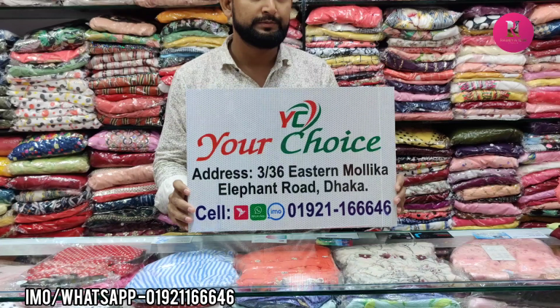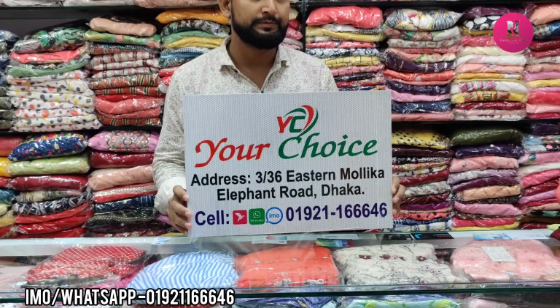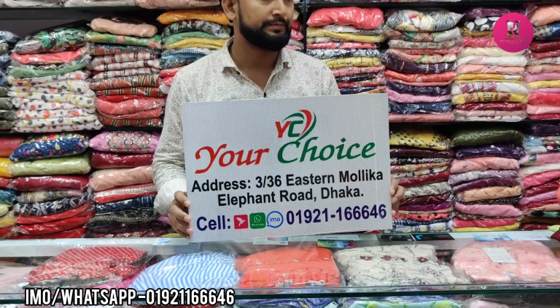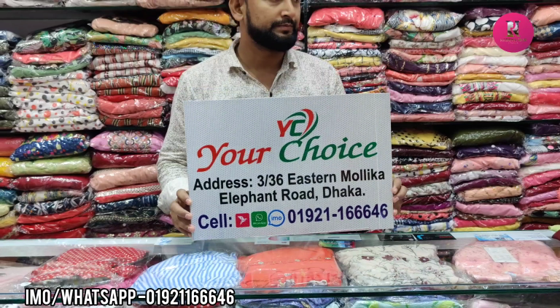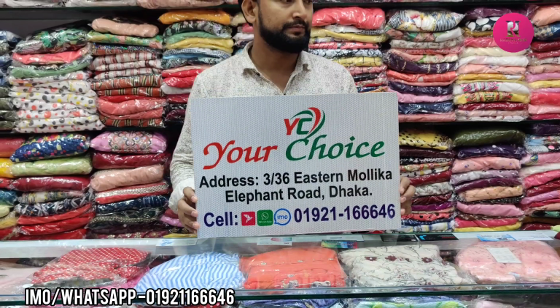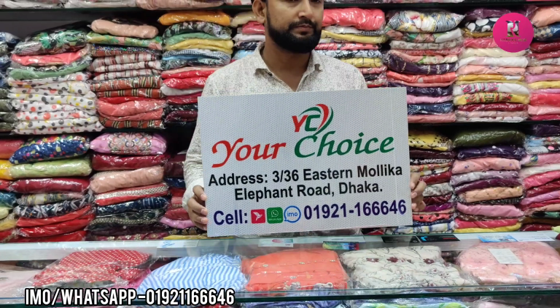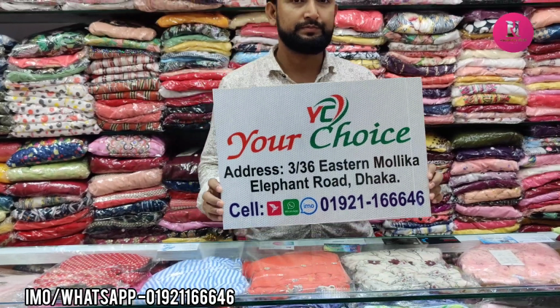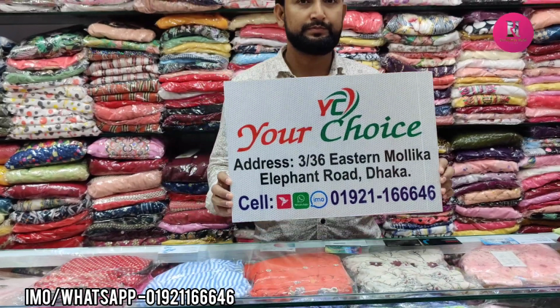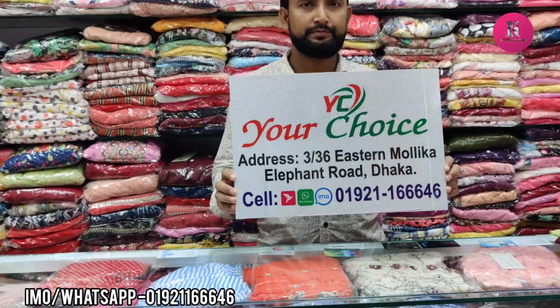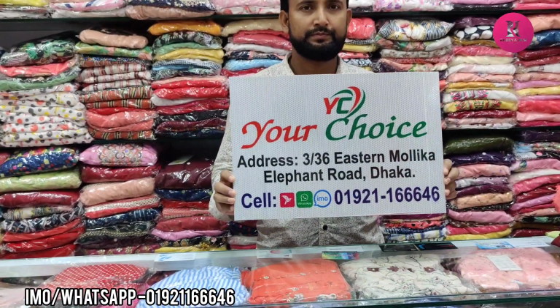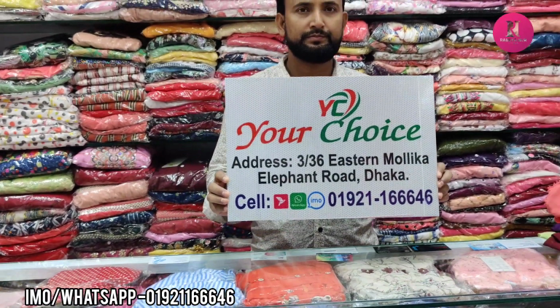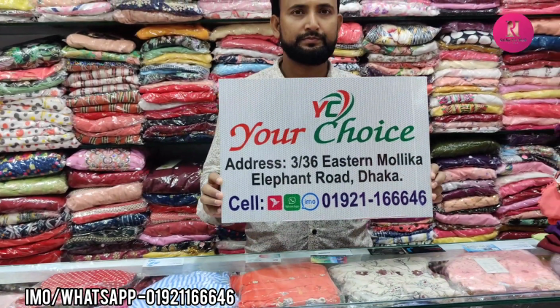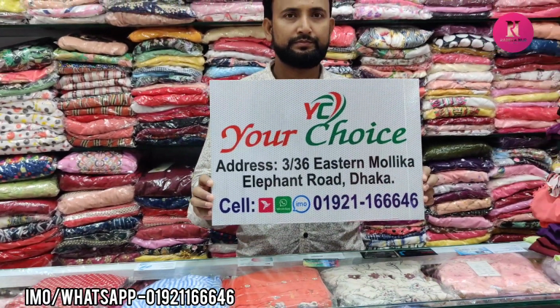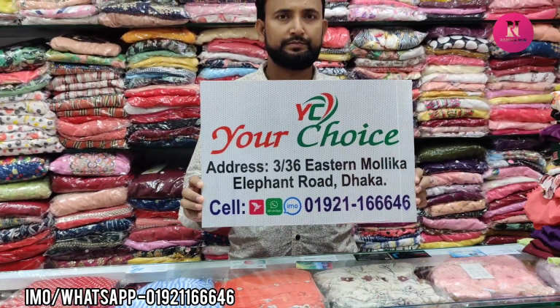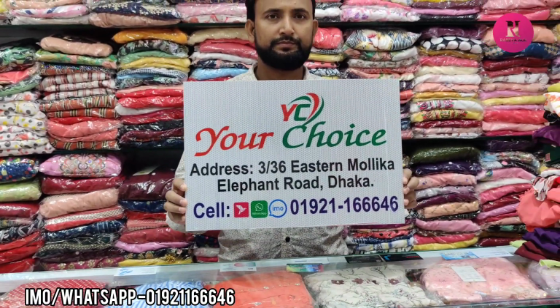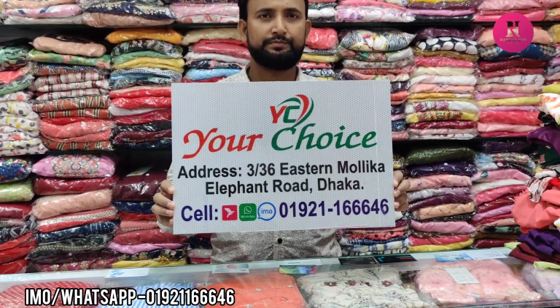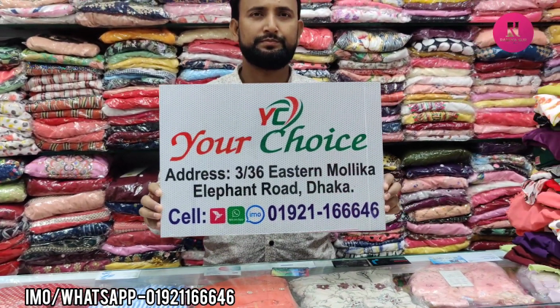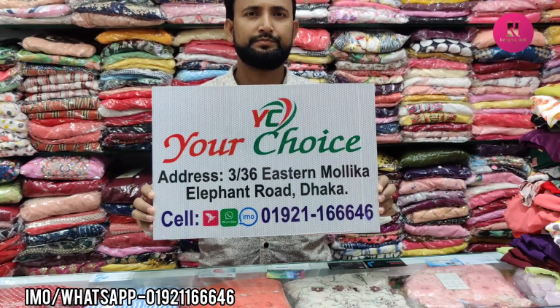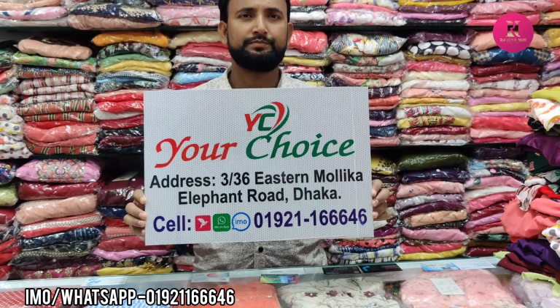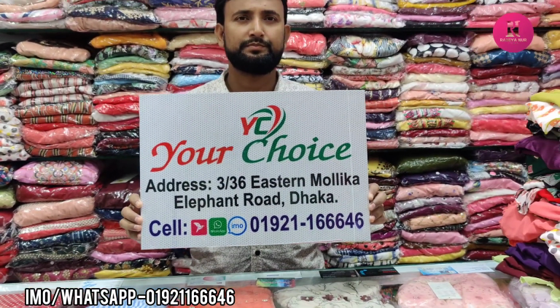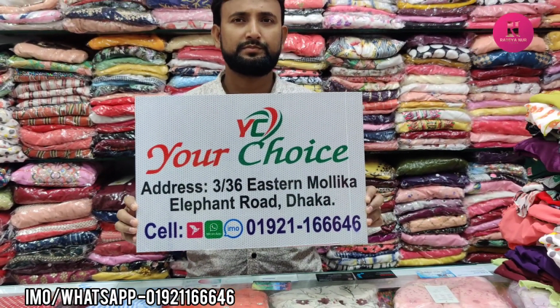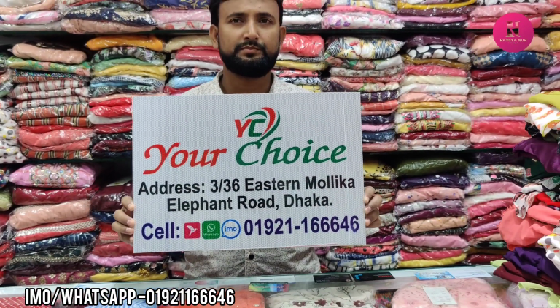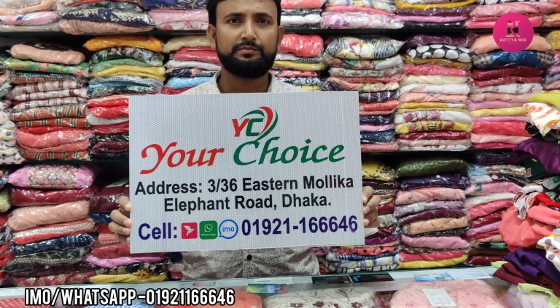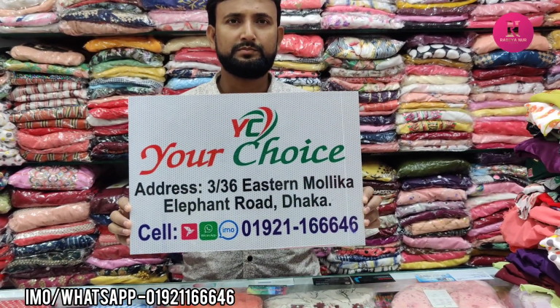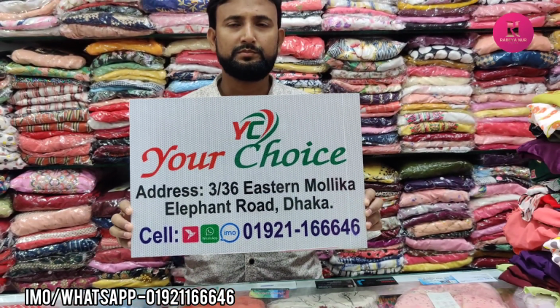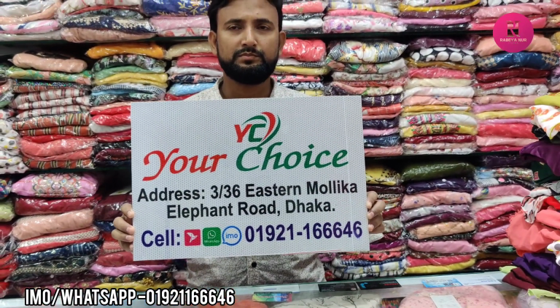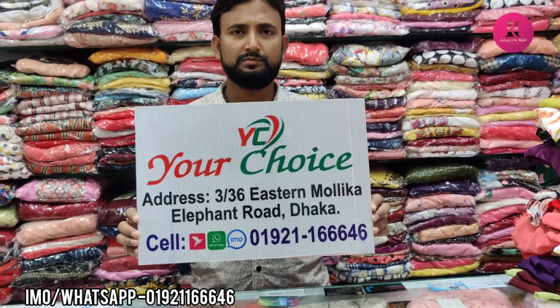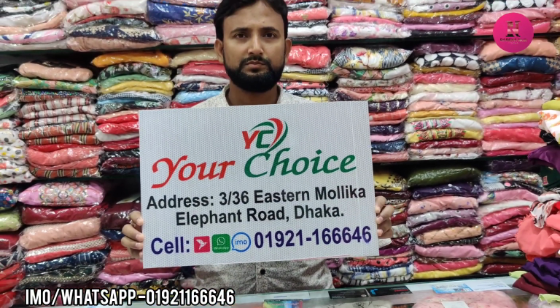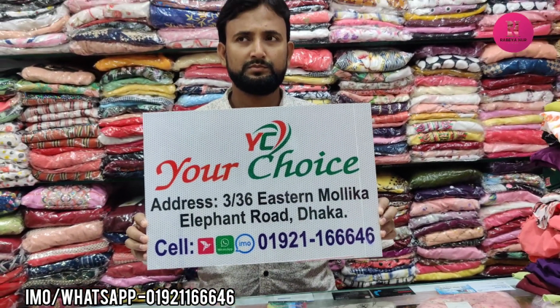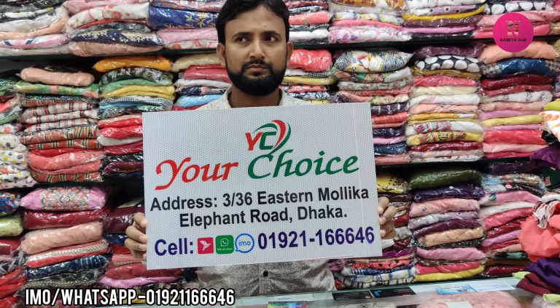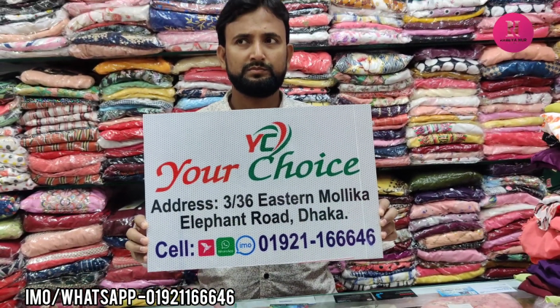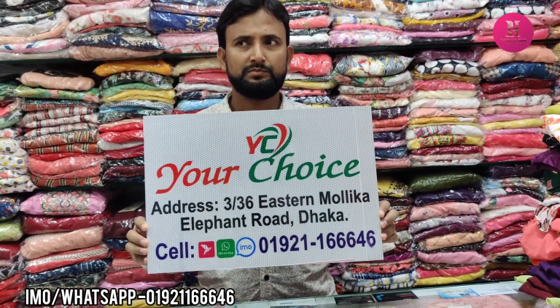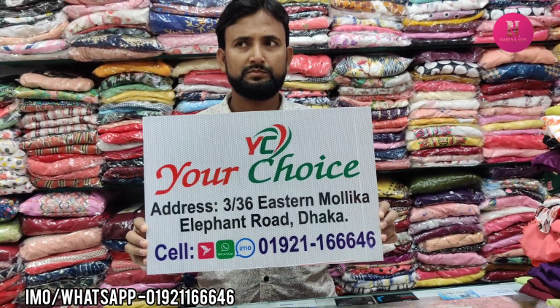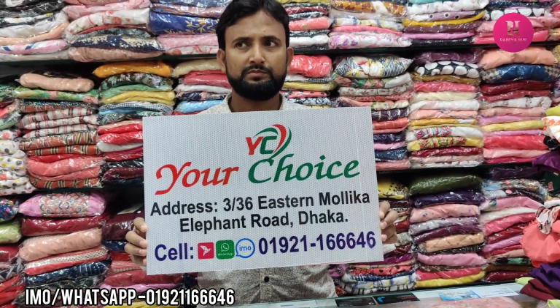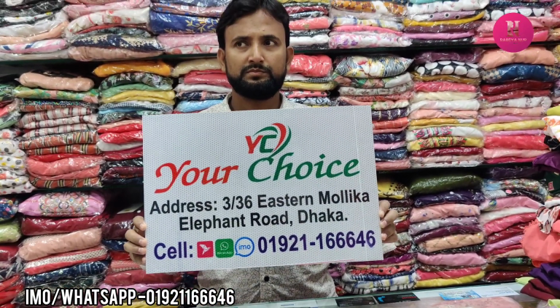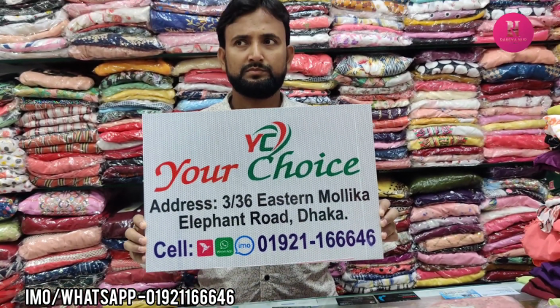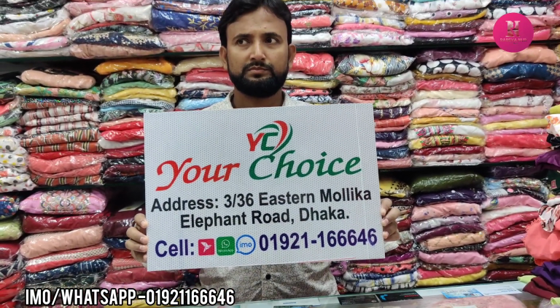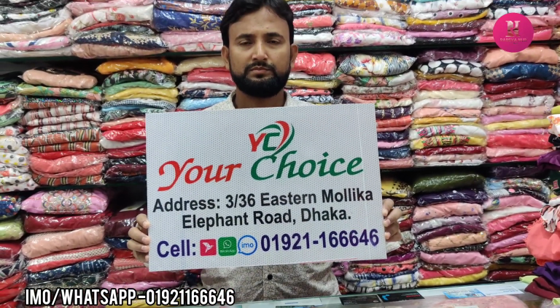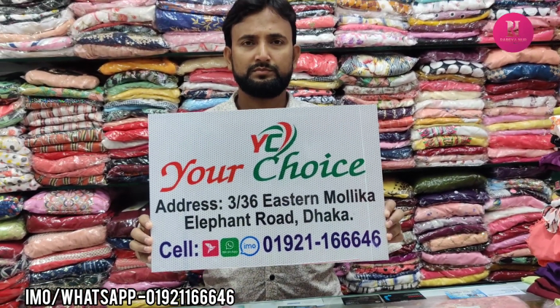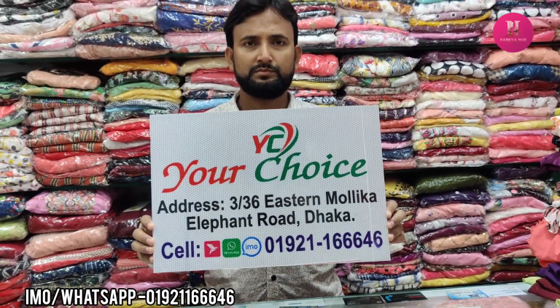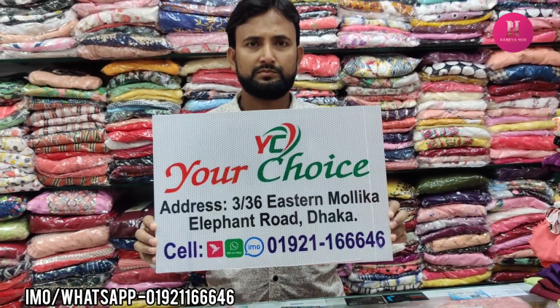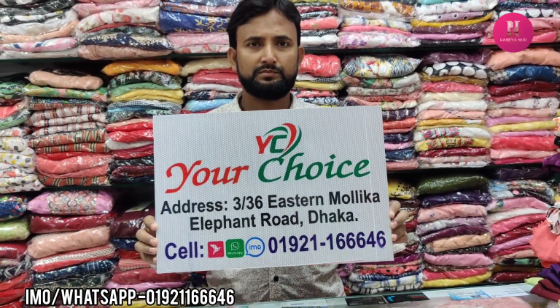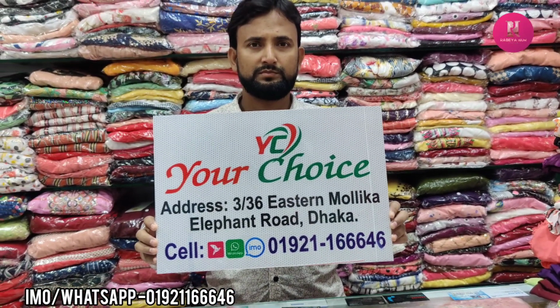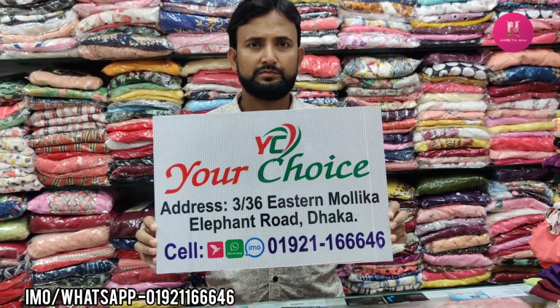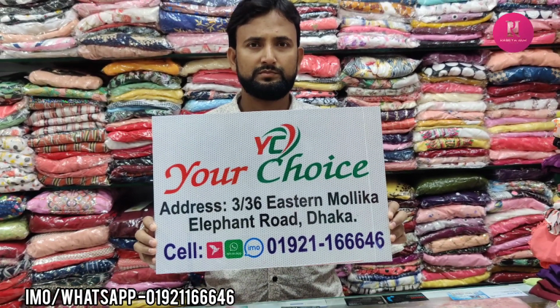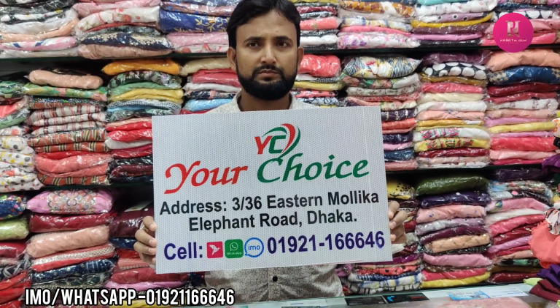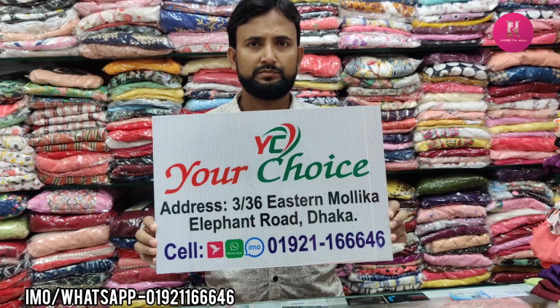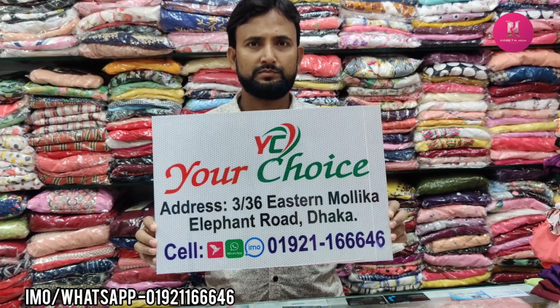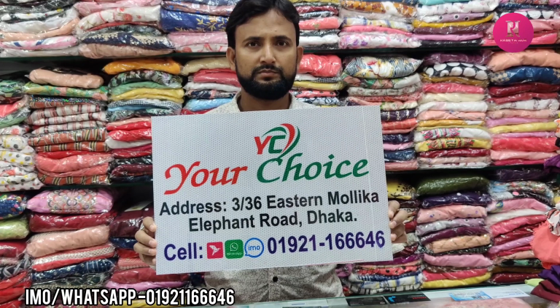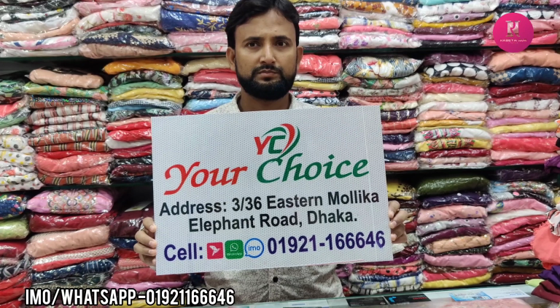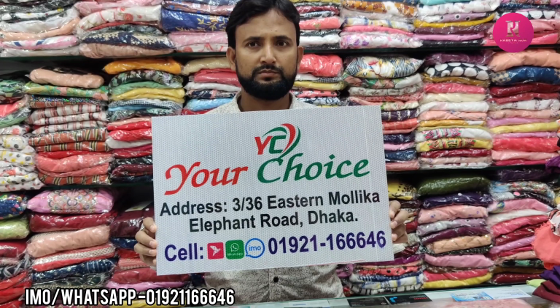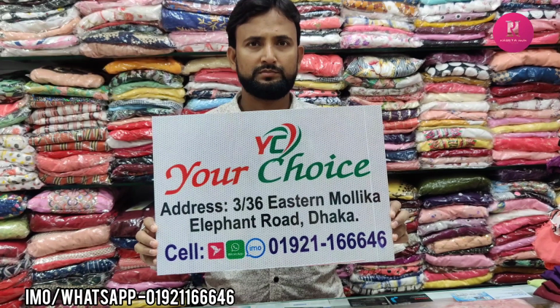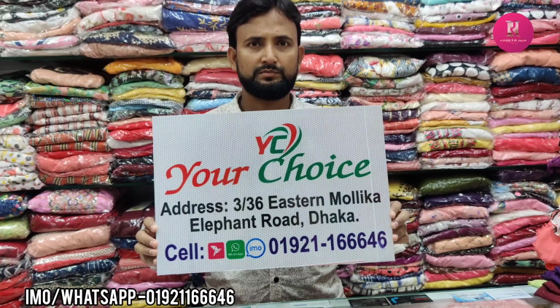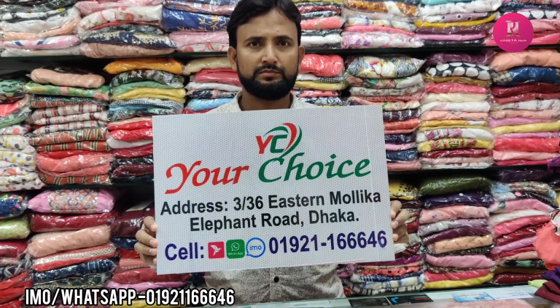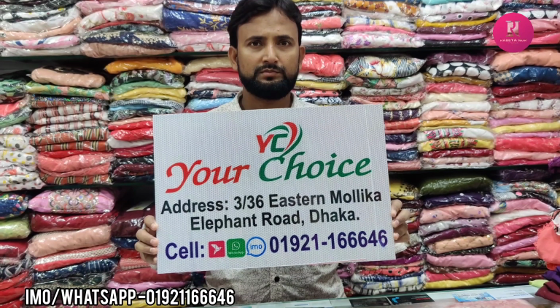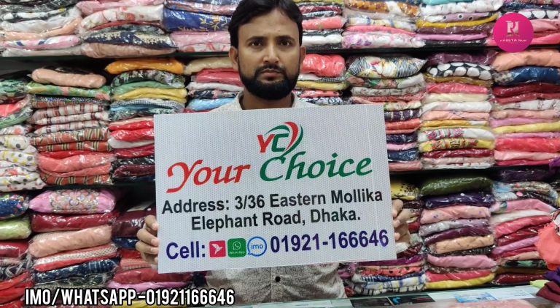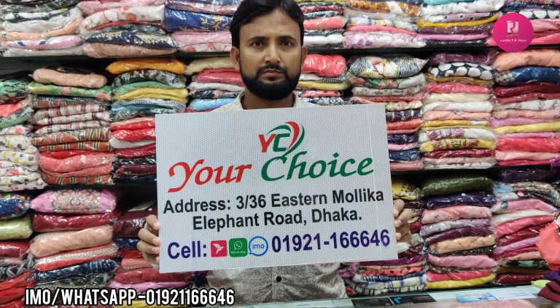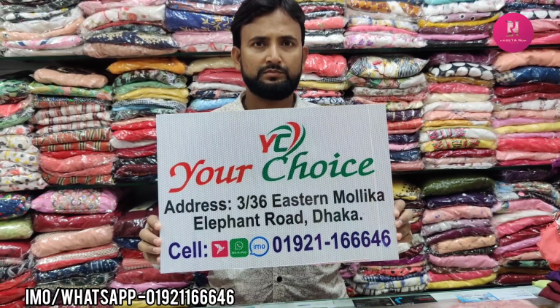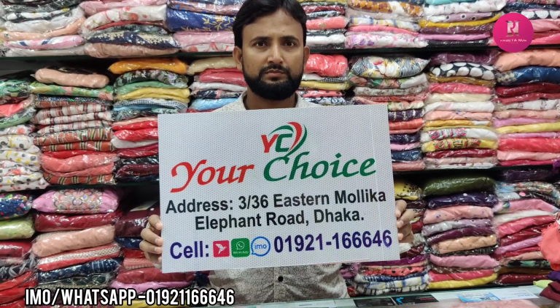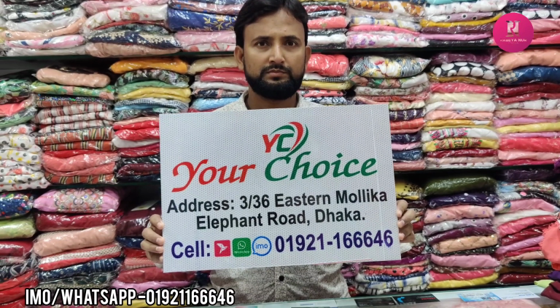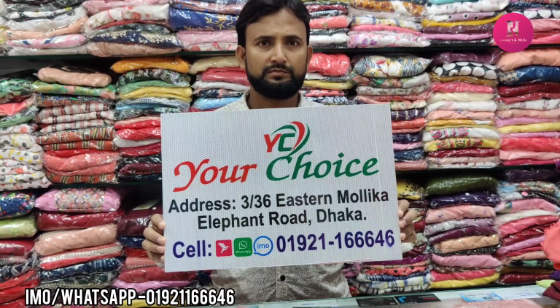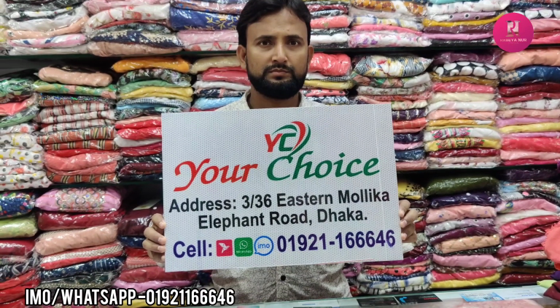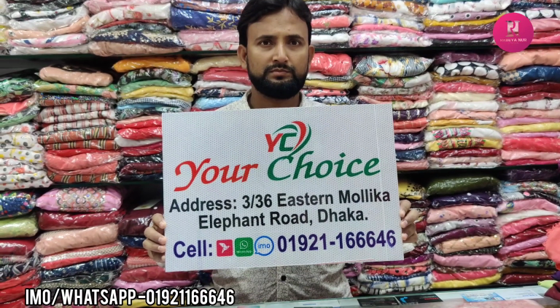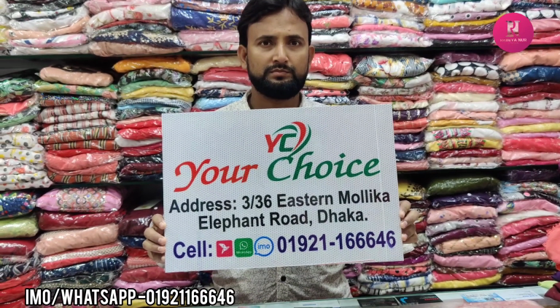Hello friends, as-salamu alikum. There are many other options here for my children — this is your choice. Stanmolik shopping complex.